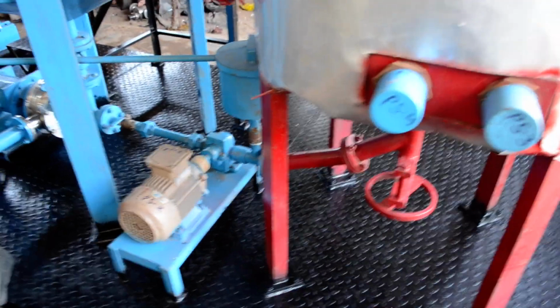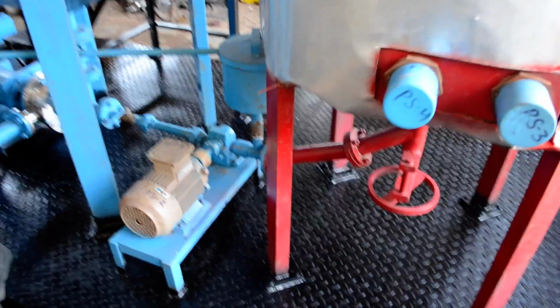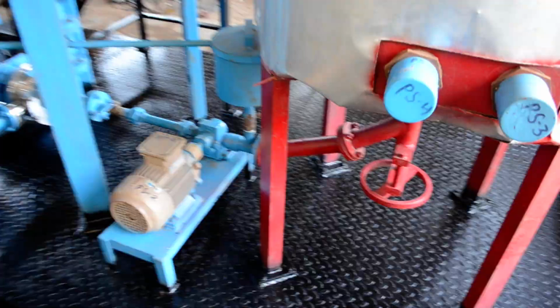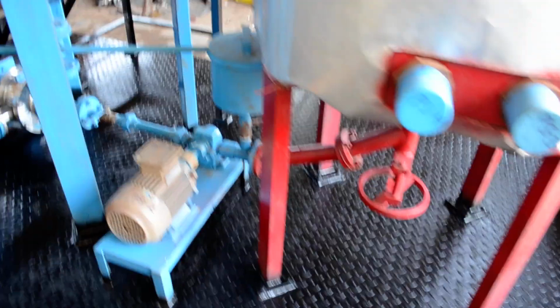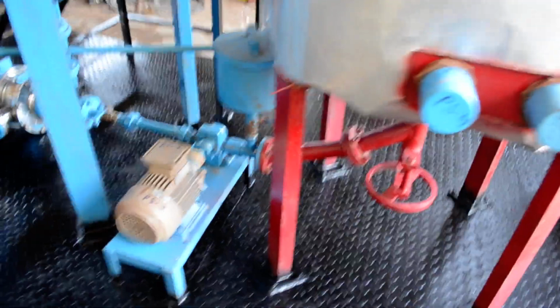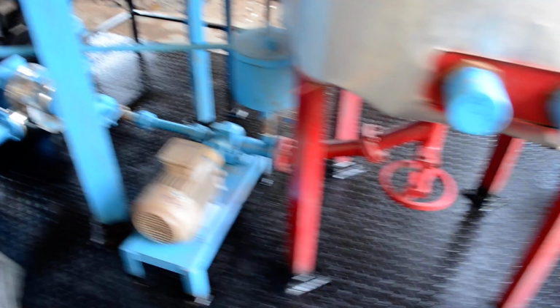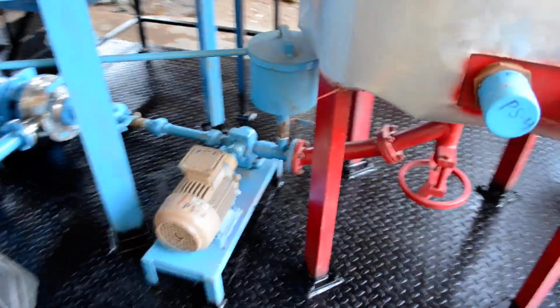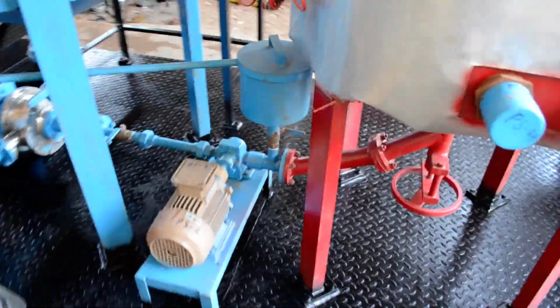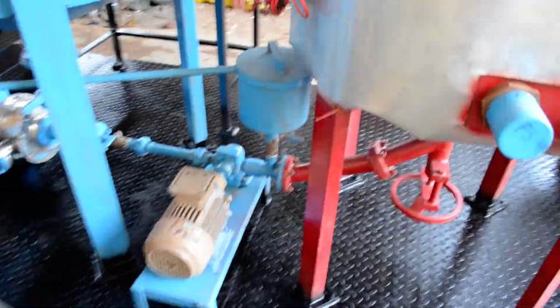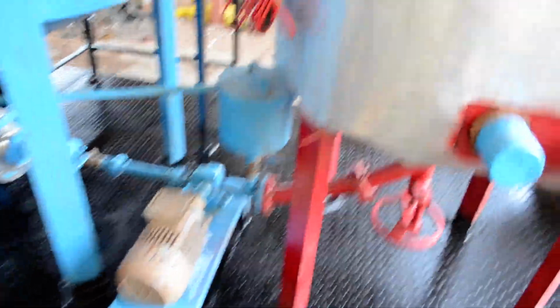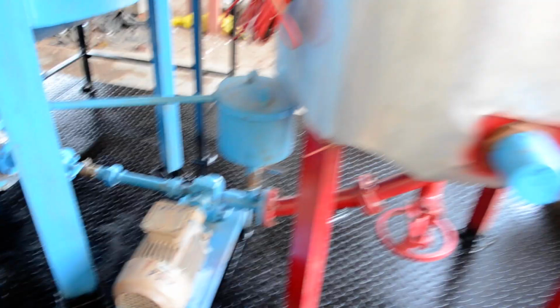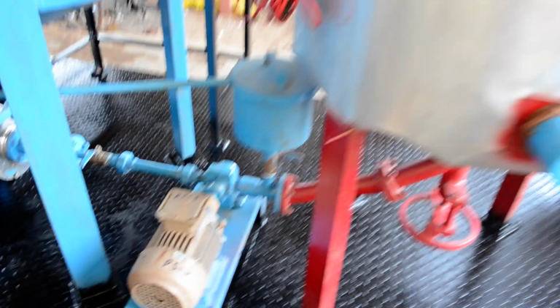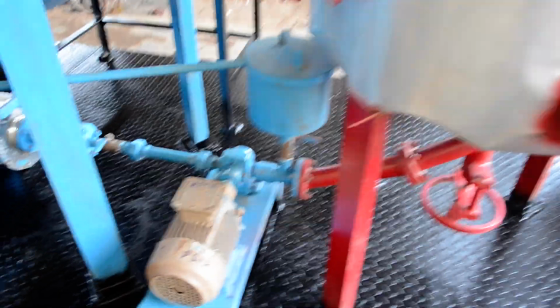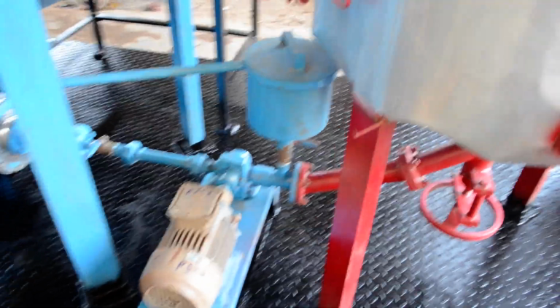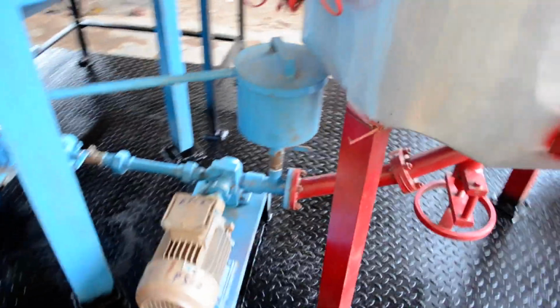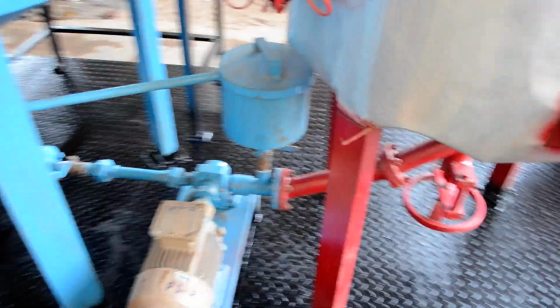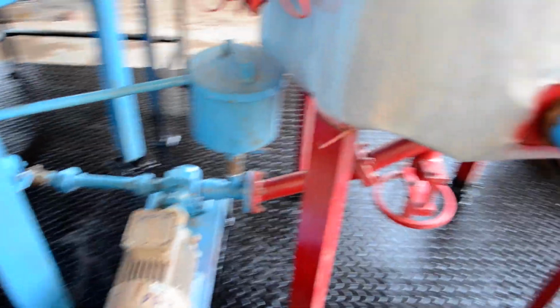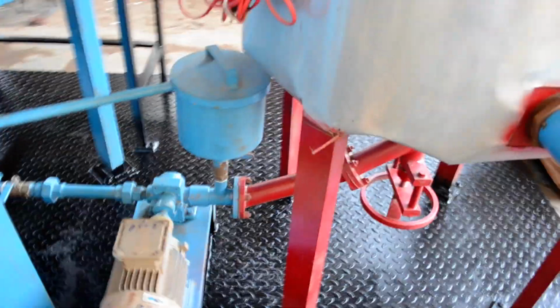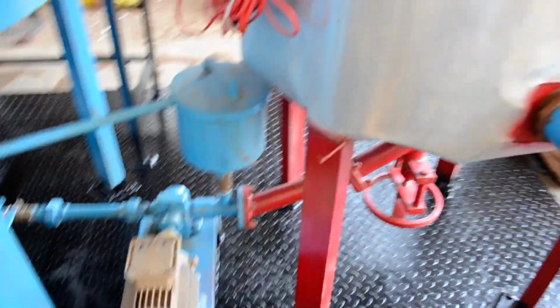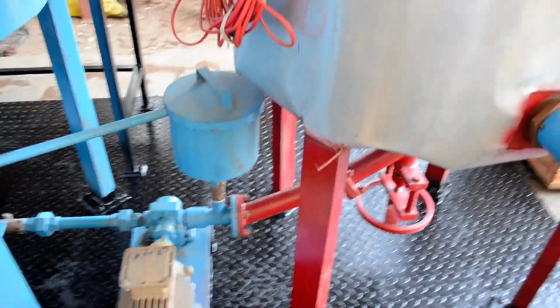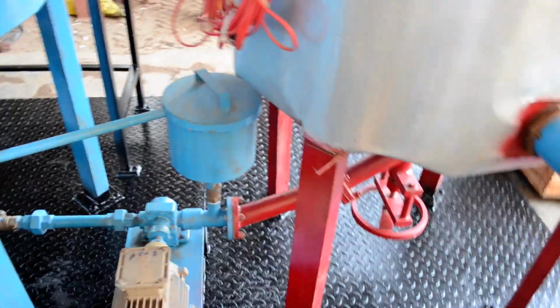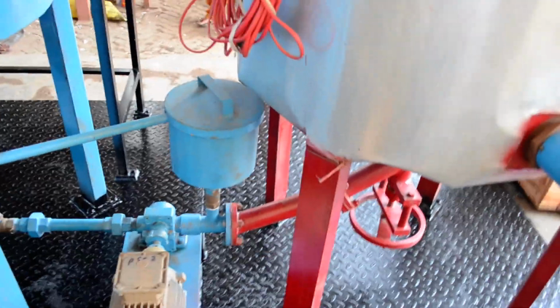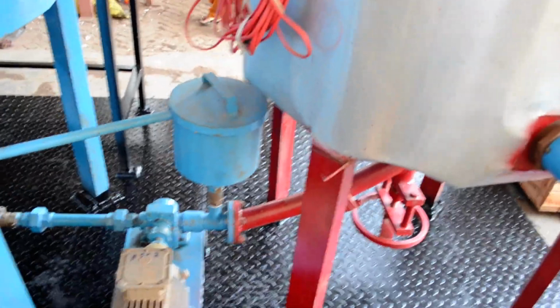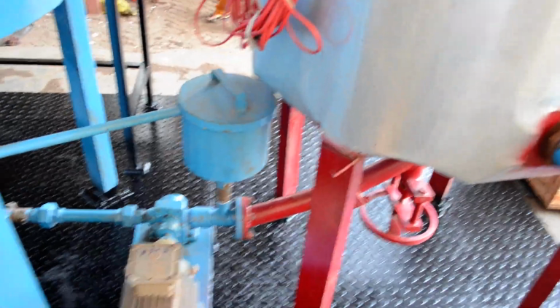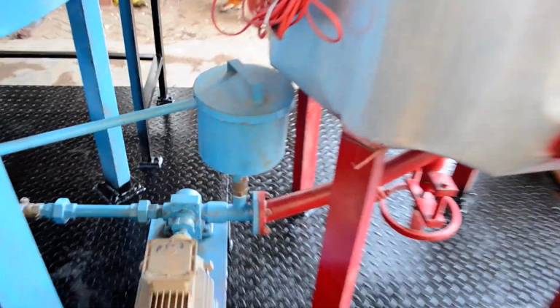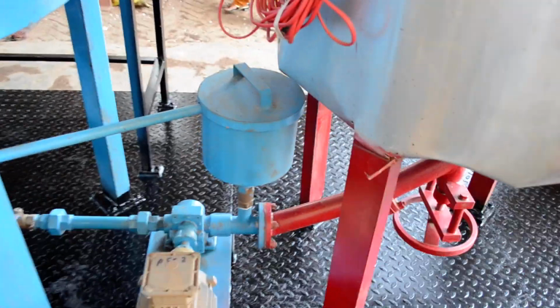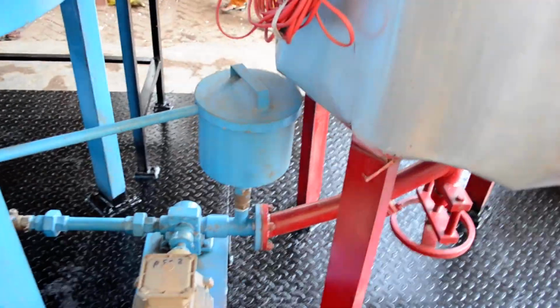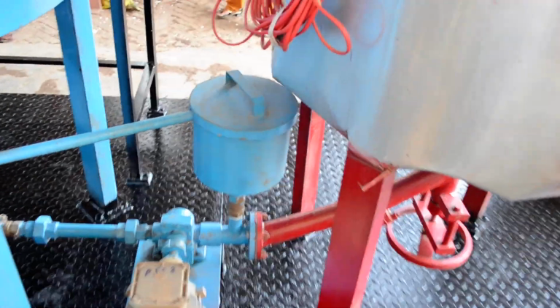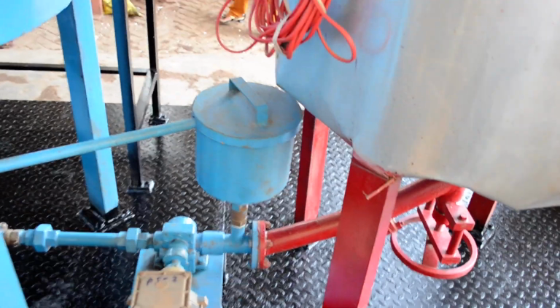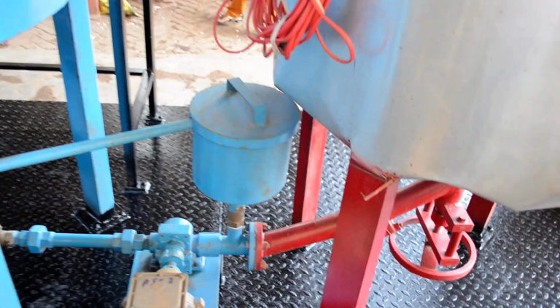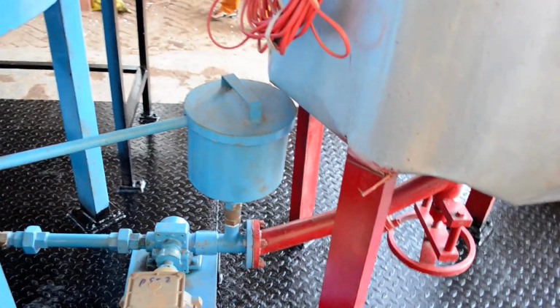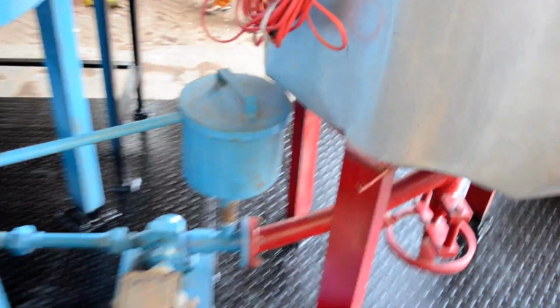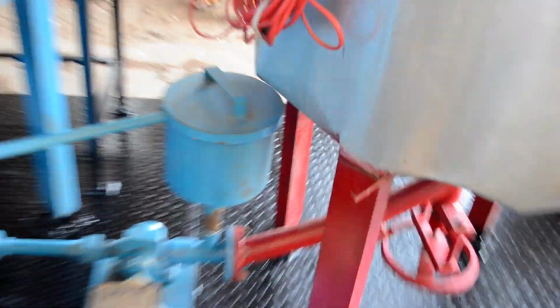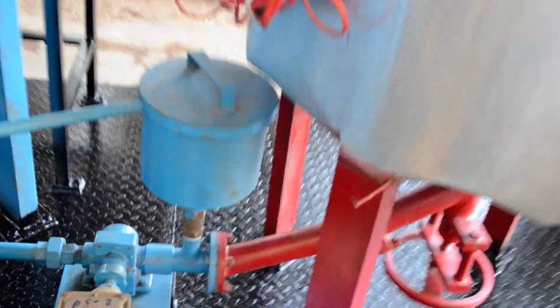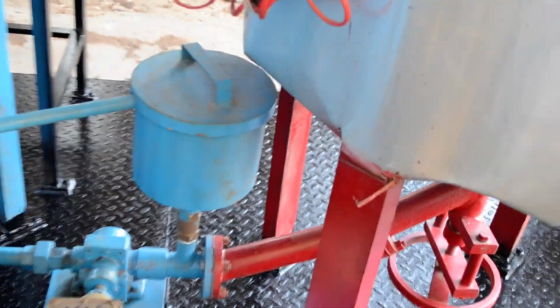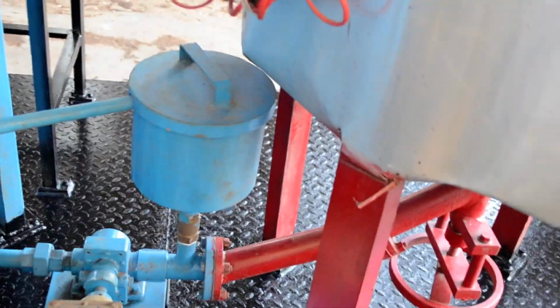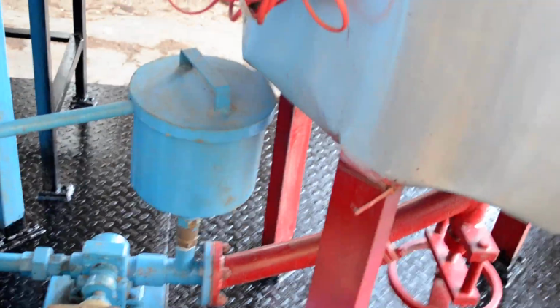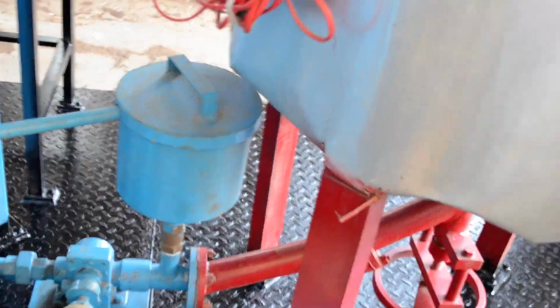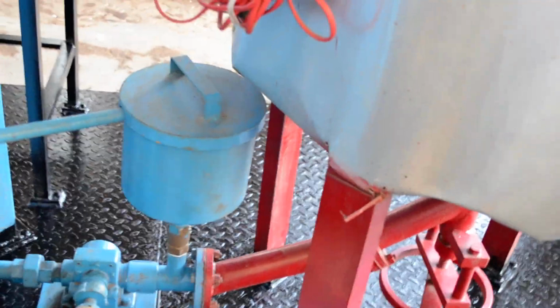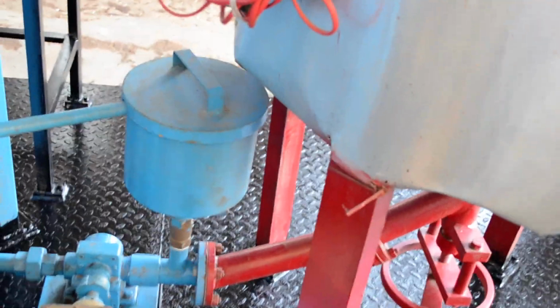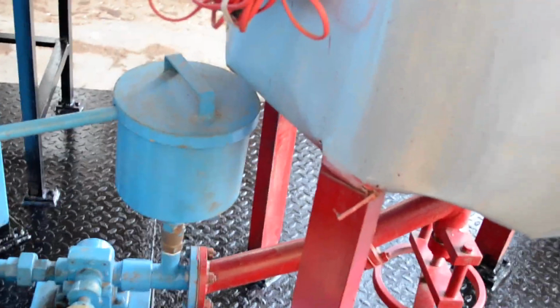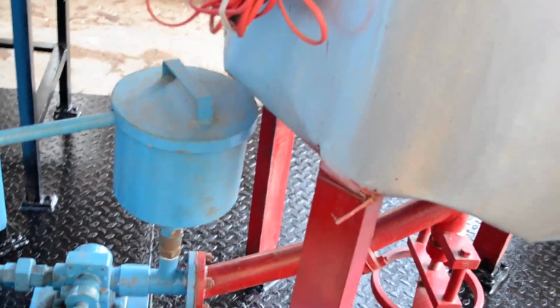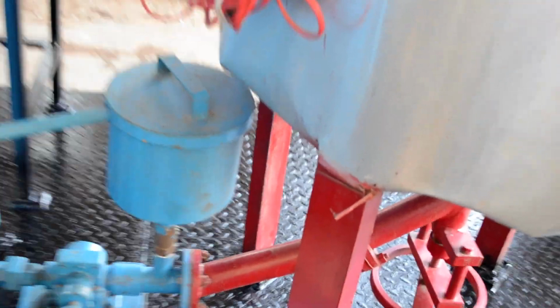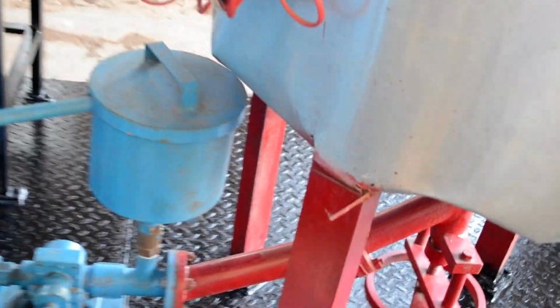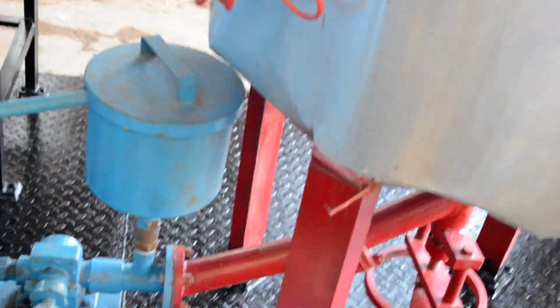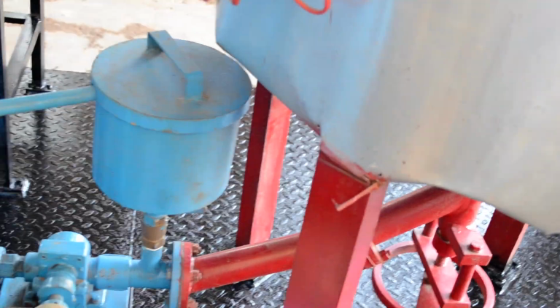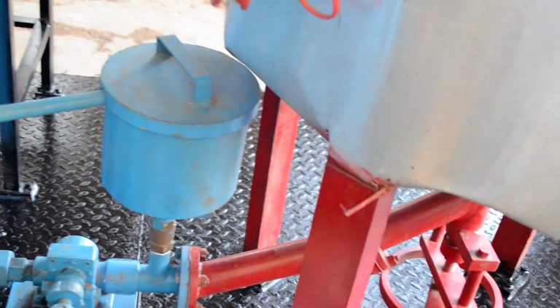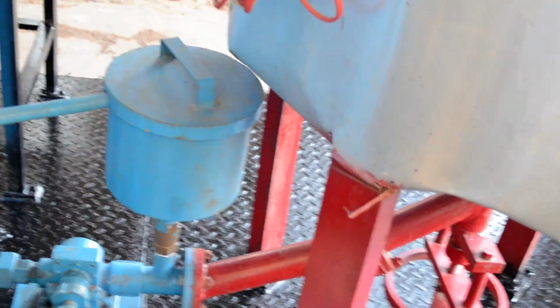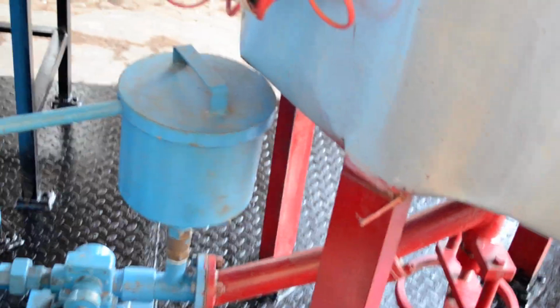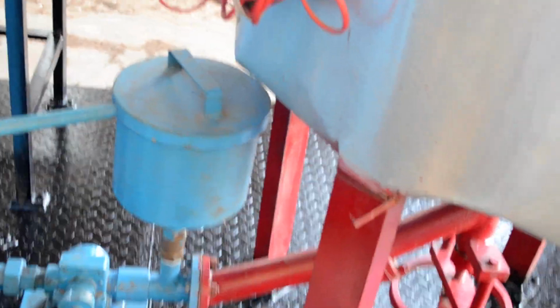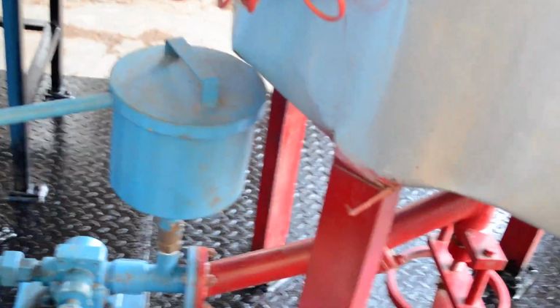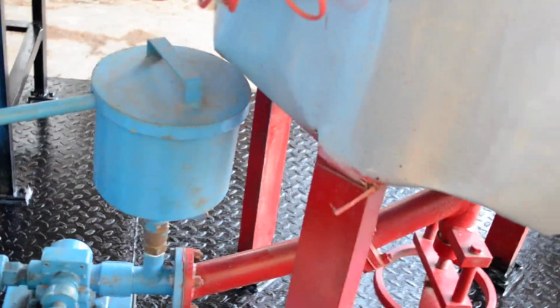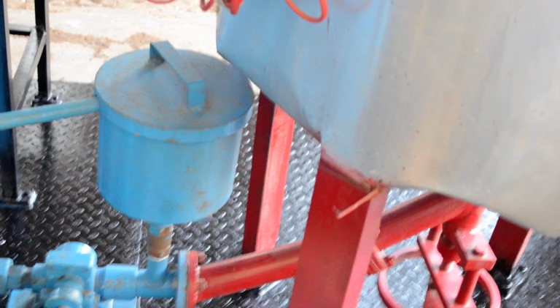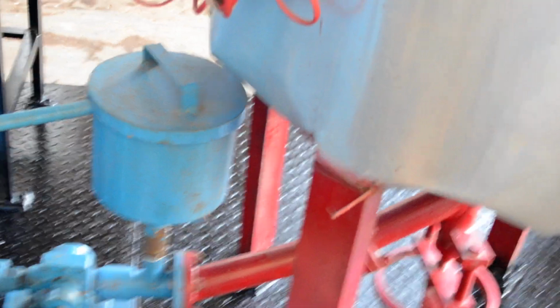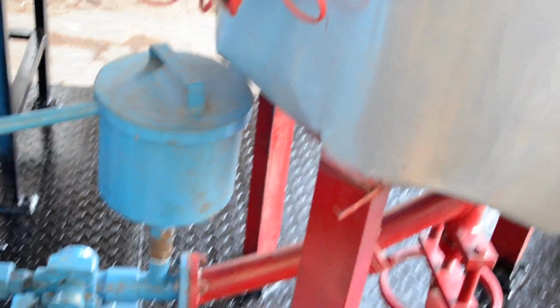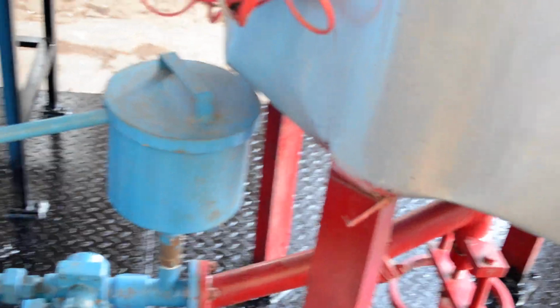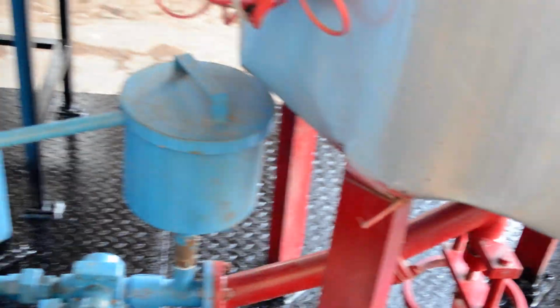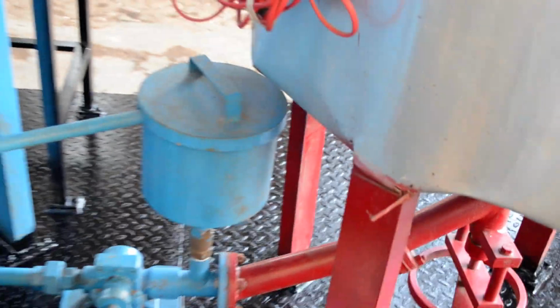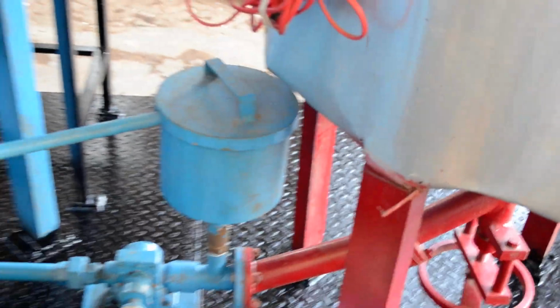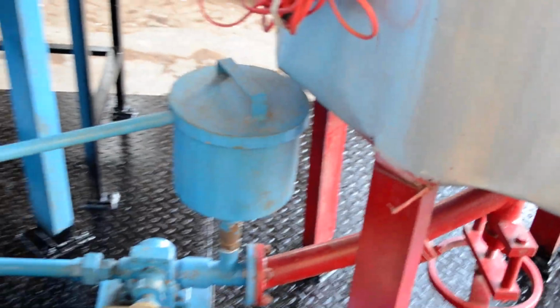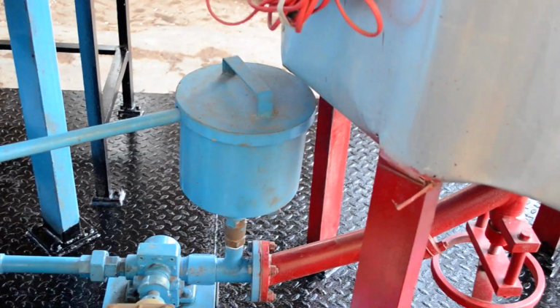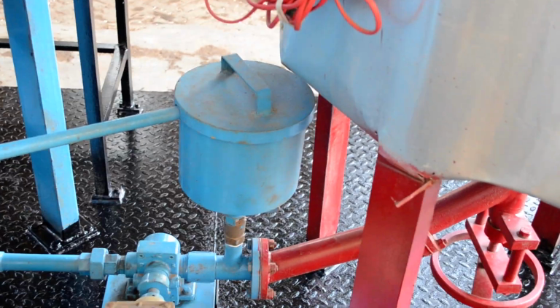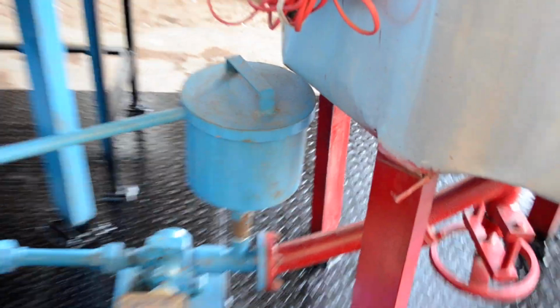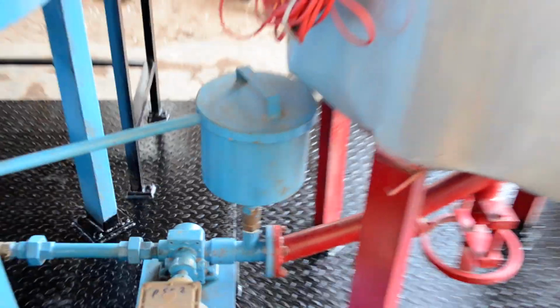We have given a small tank for flushing, so that the bitumen that is stuck can be removed.